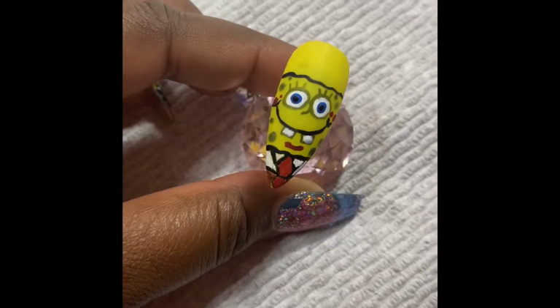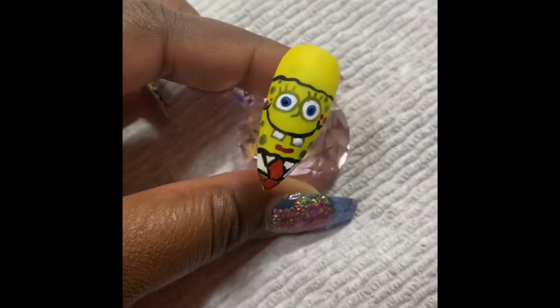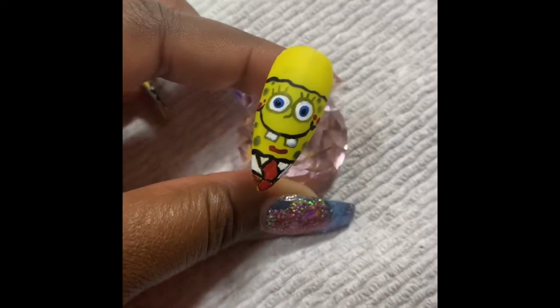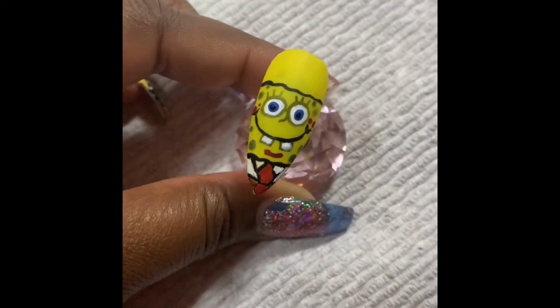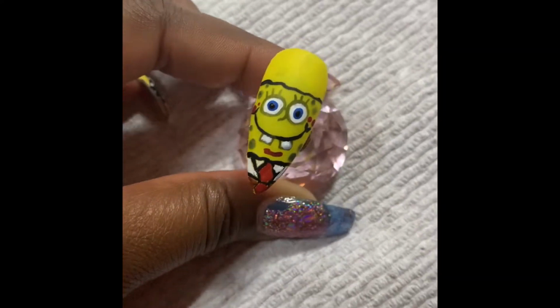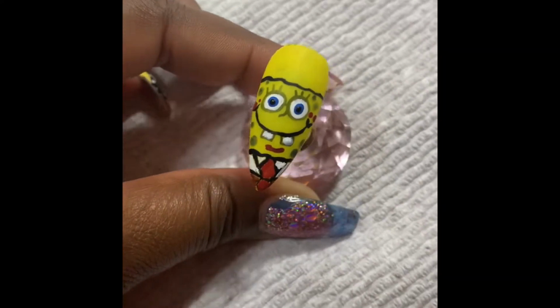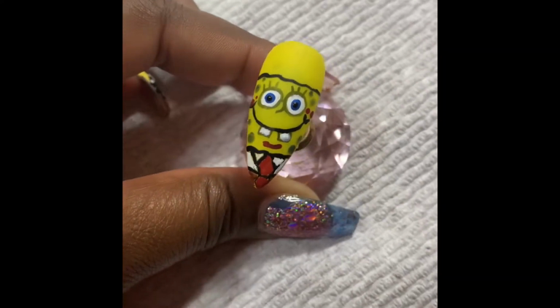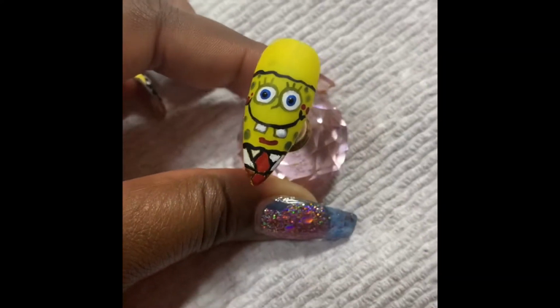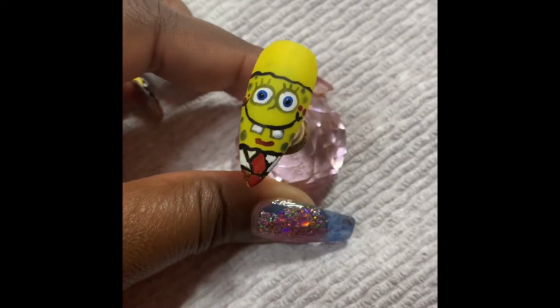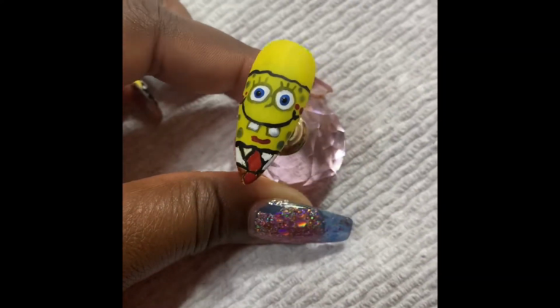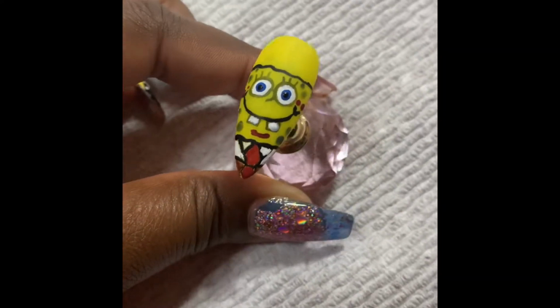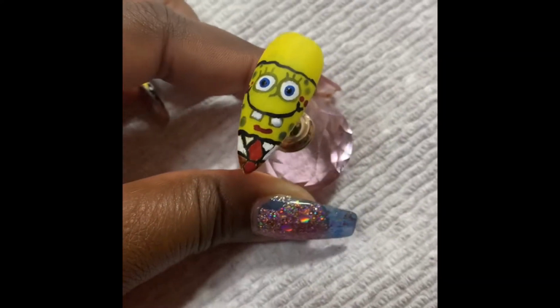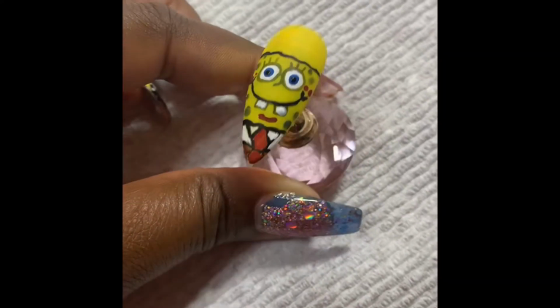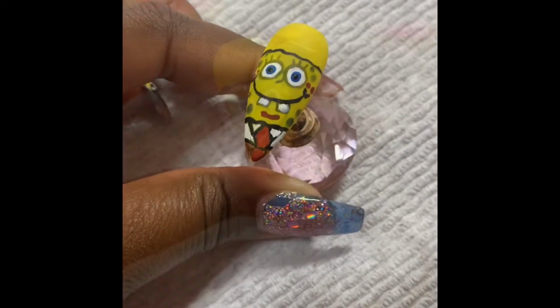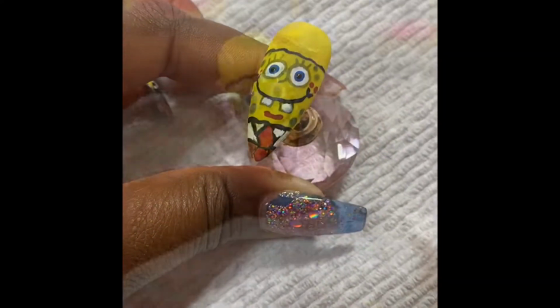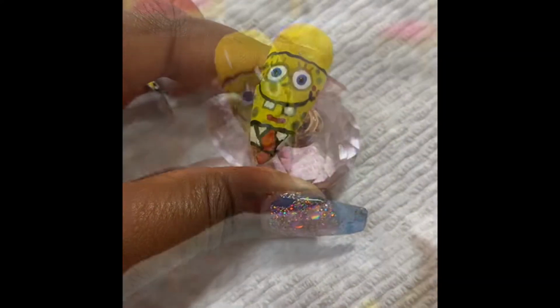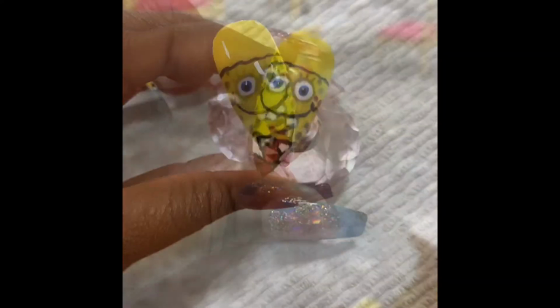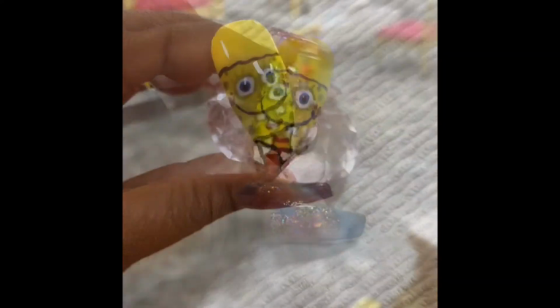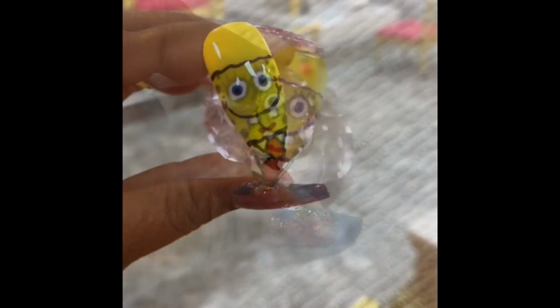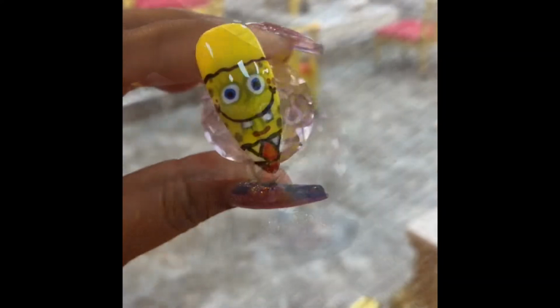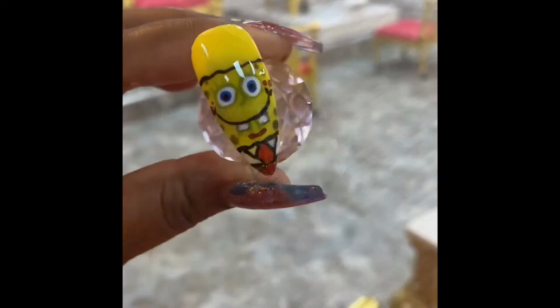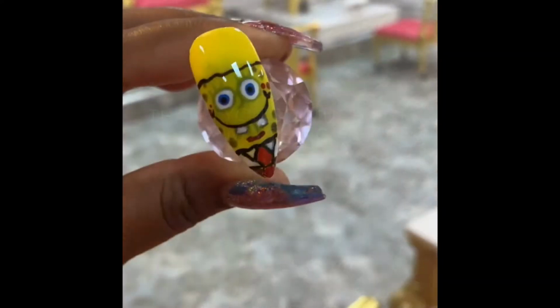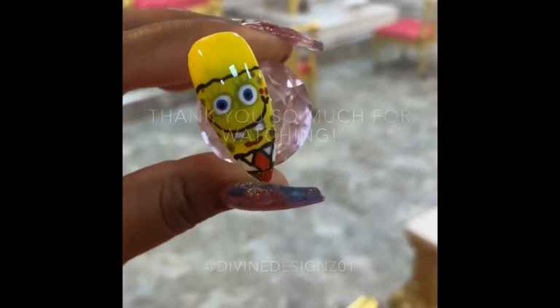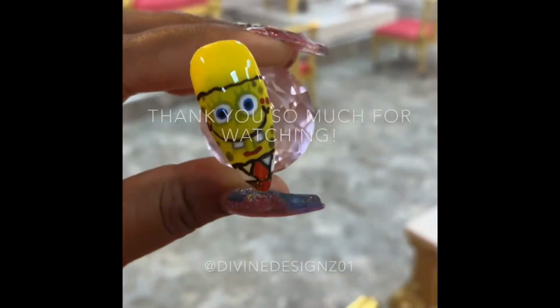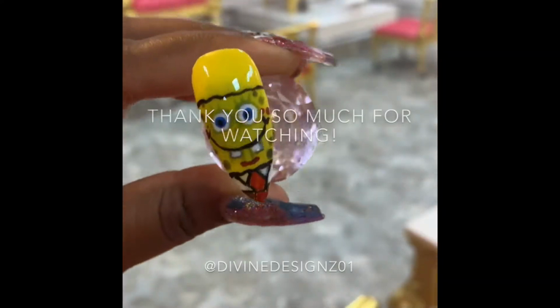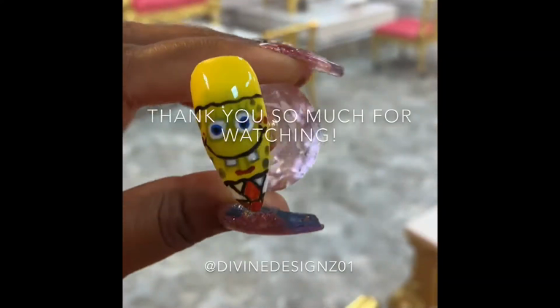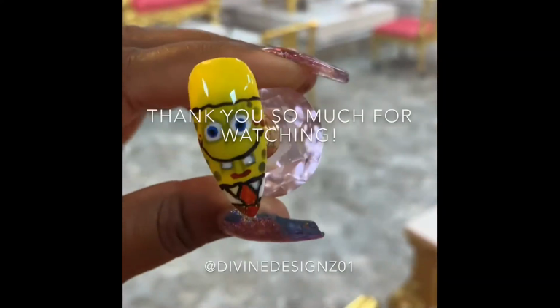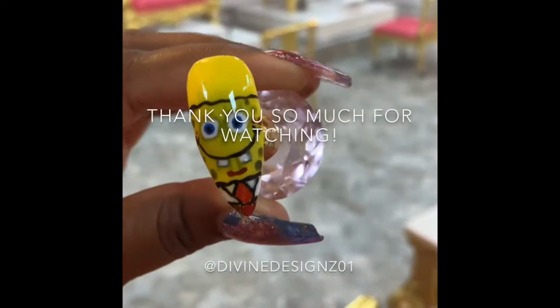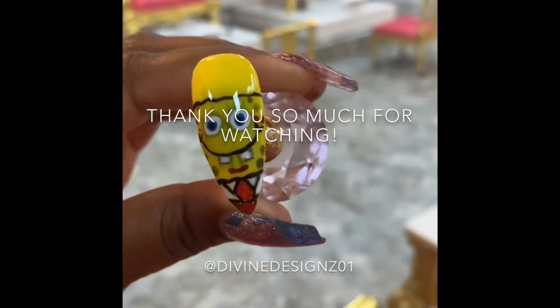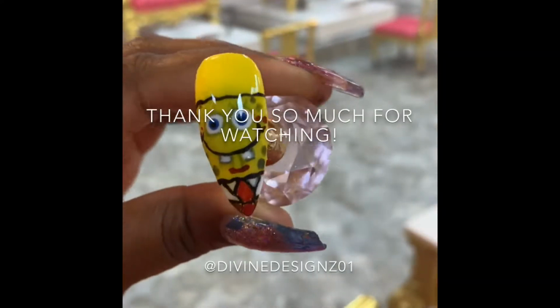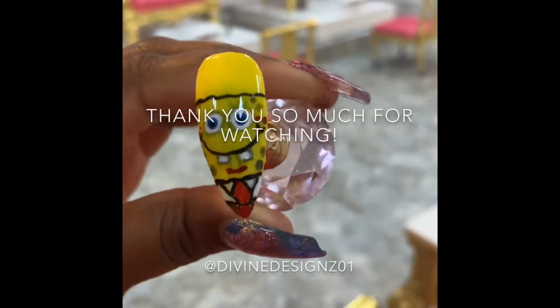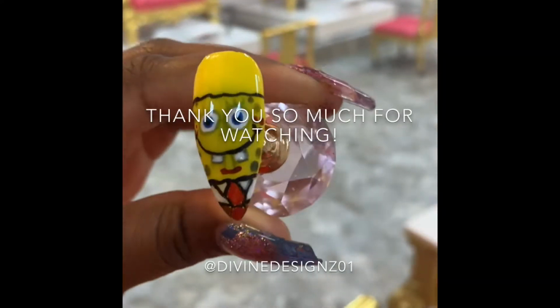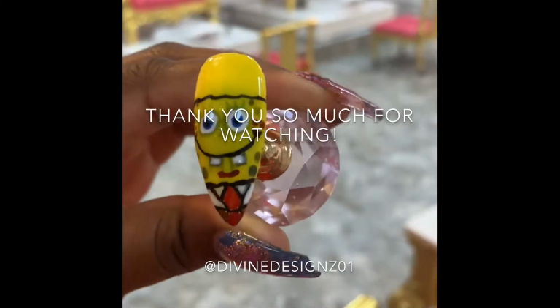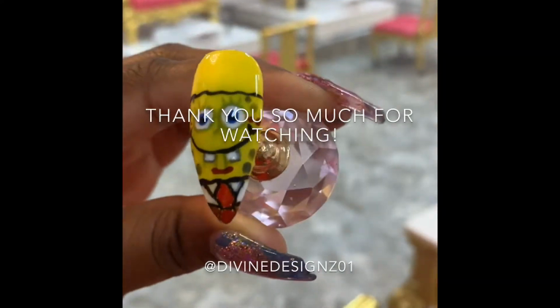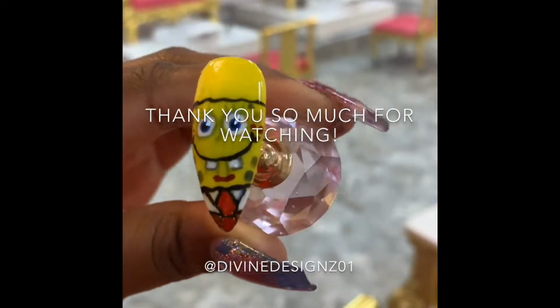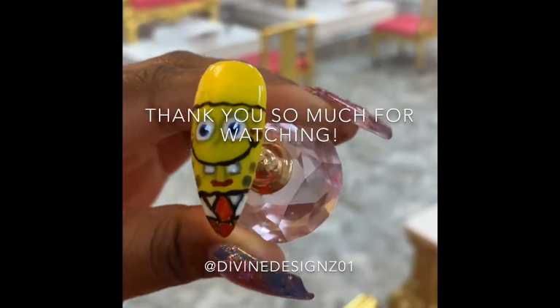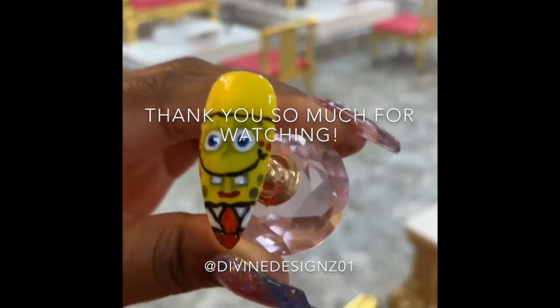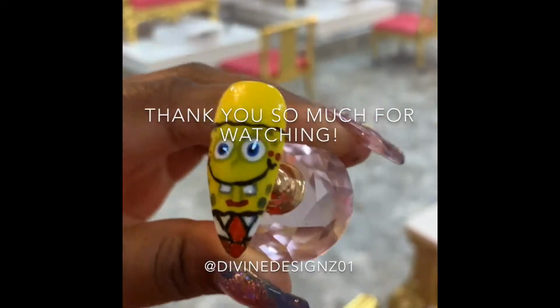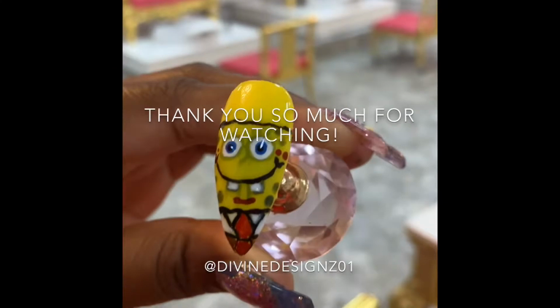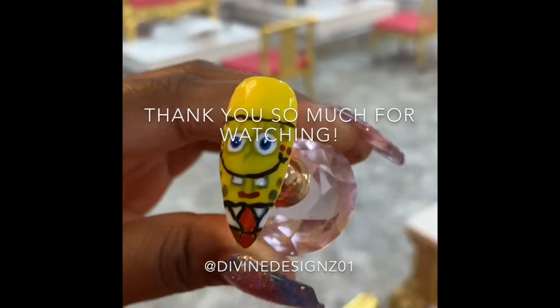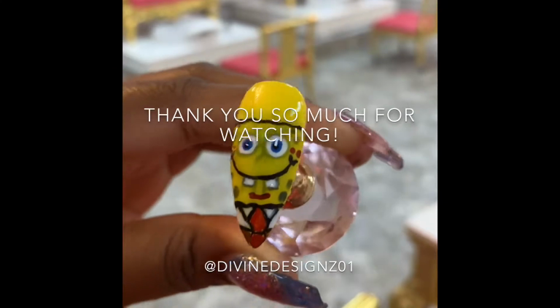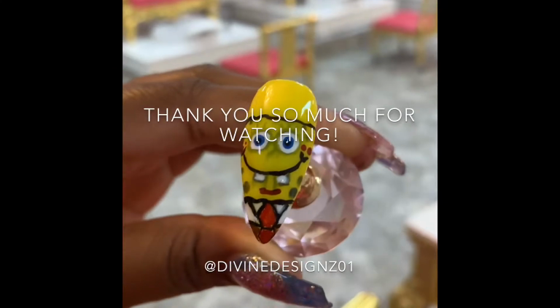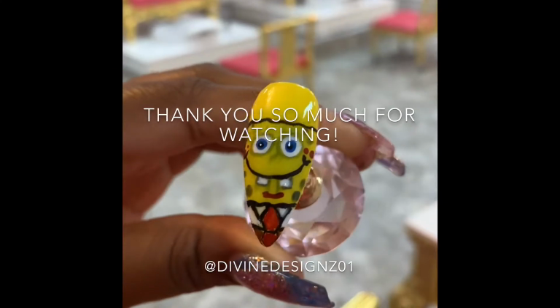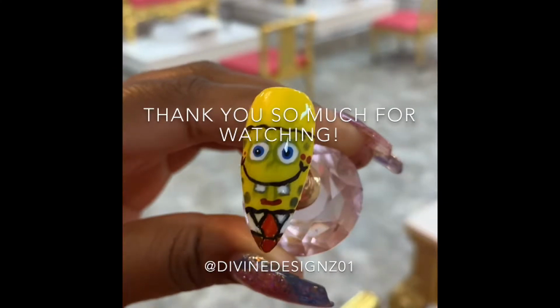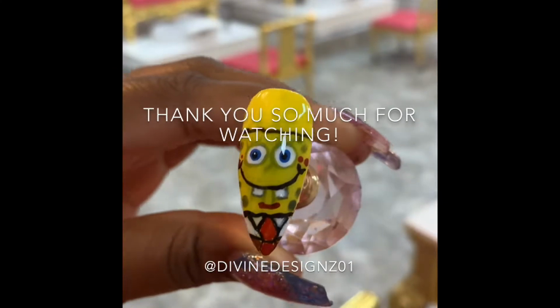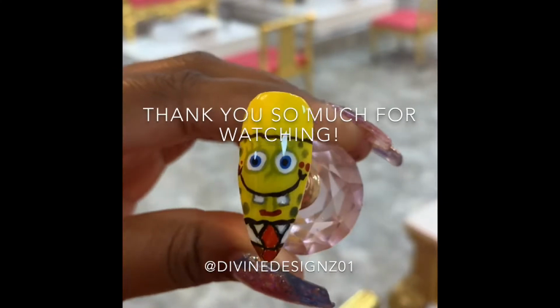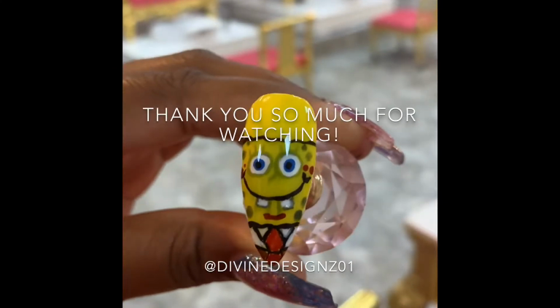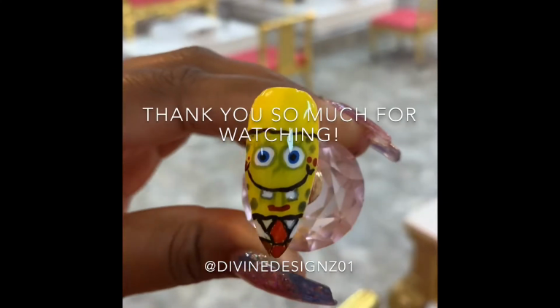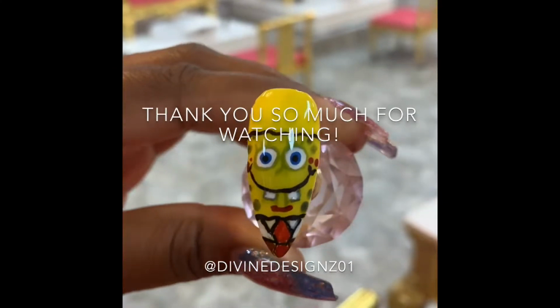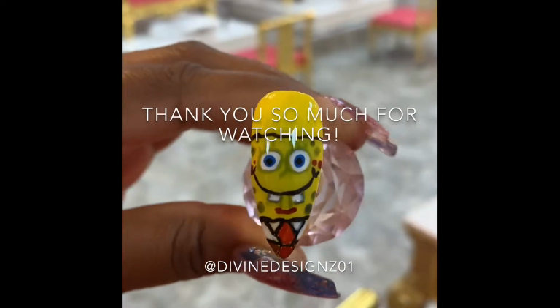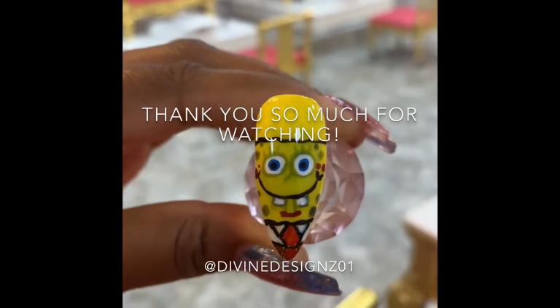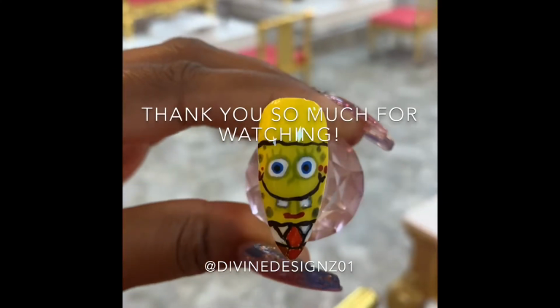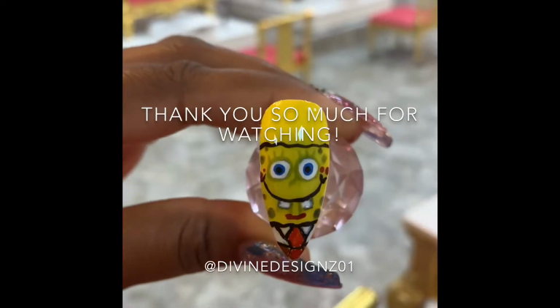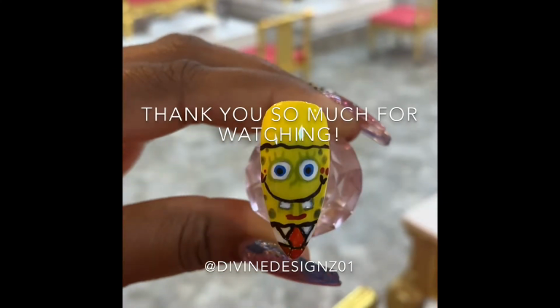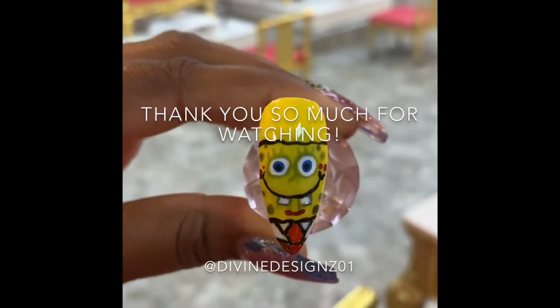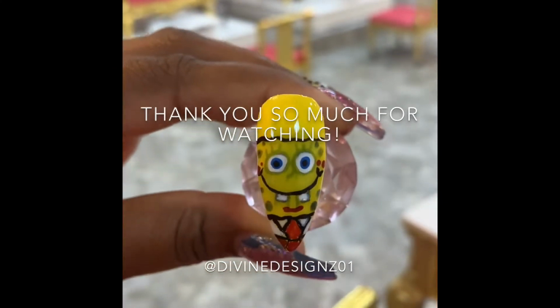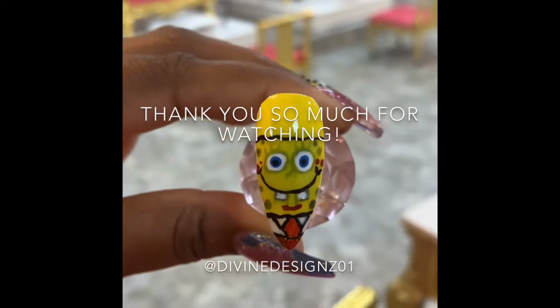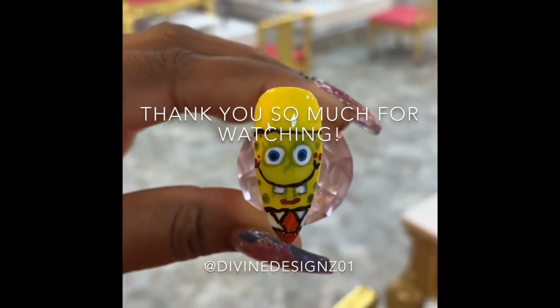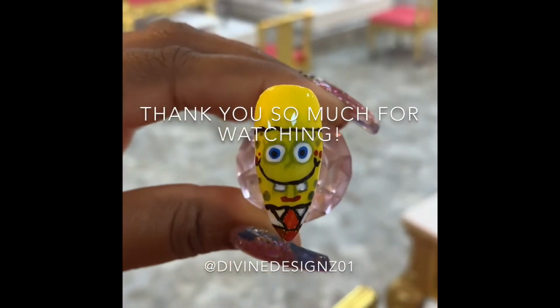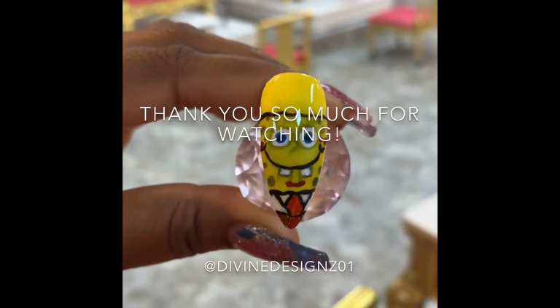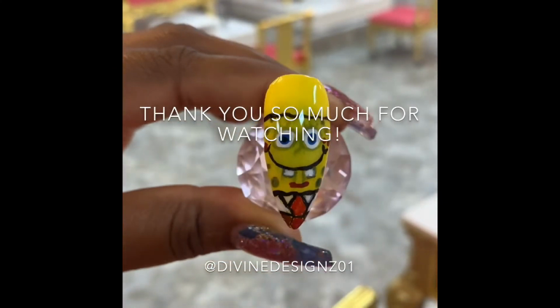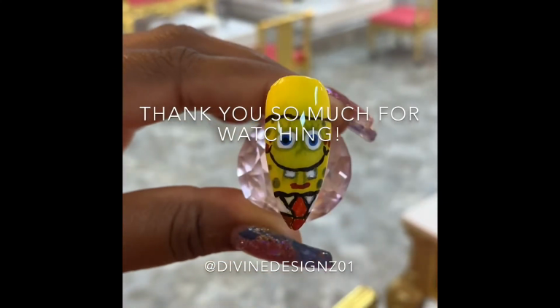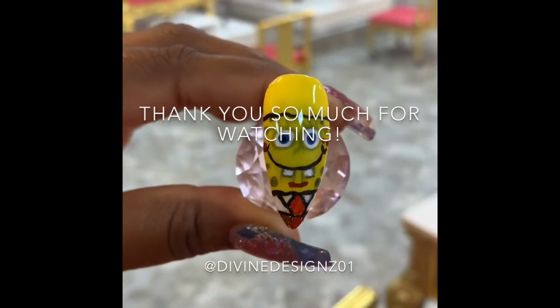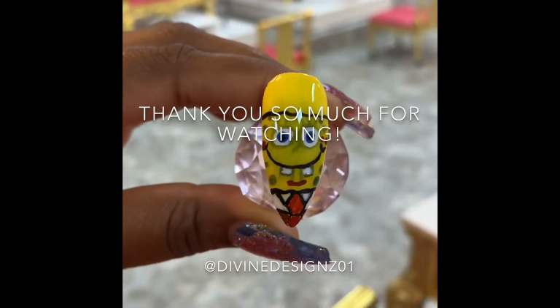So thank you so much for watching. This is the completed look. If you like this look, be sure to subscribe to my channel and like this video.